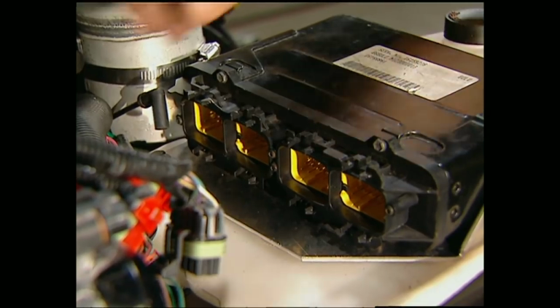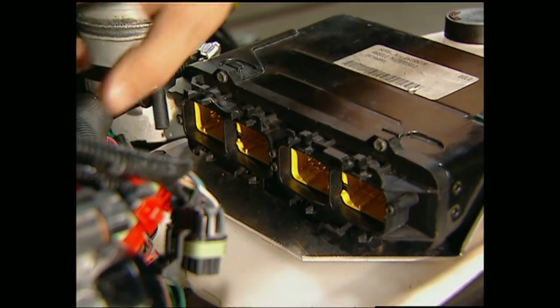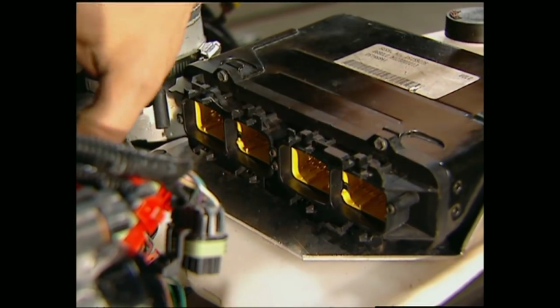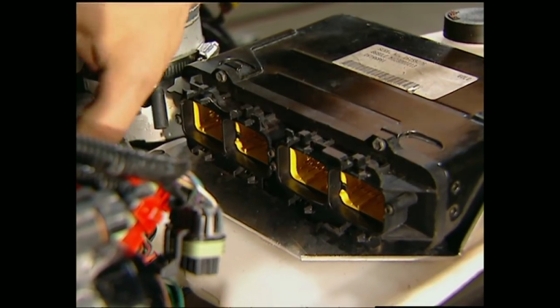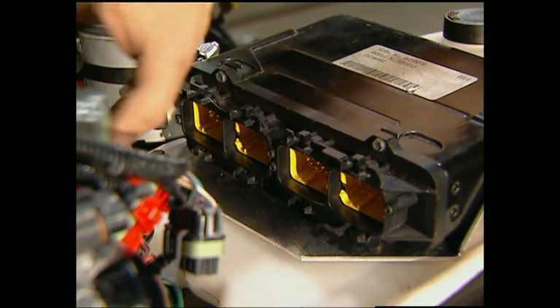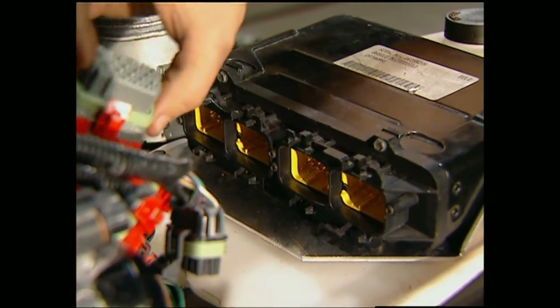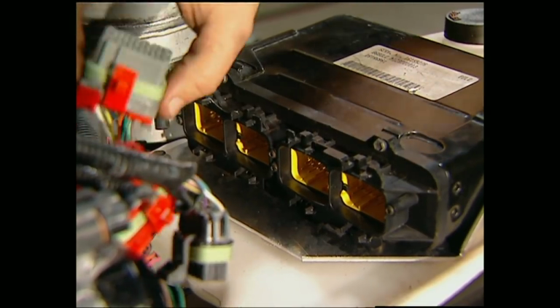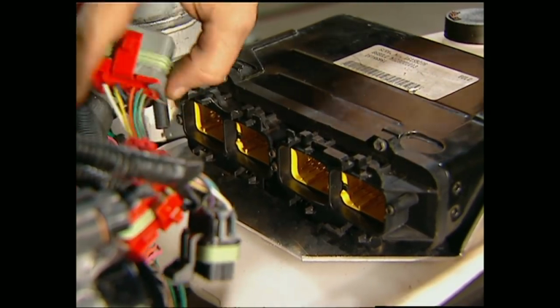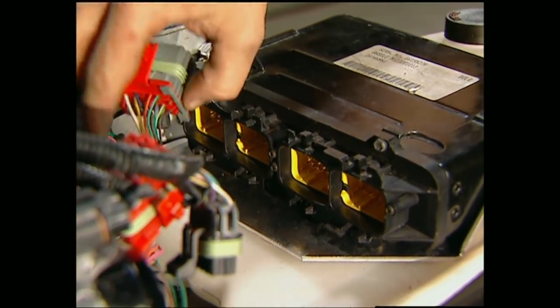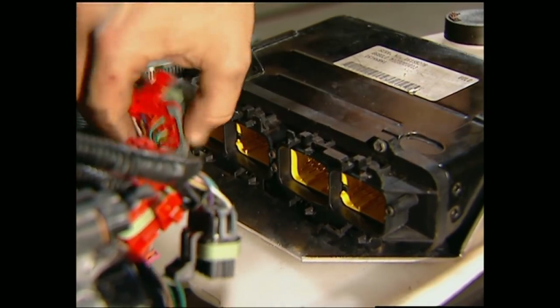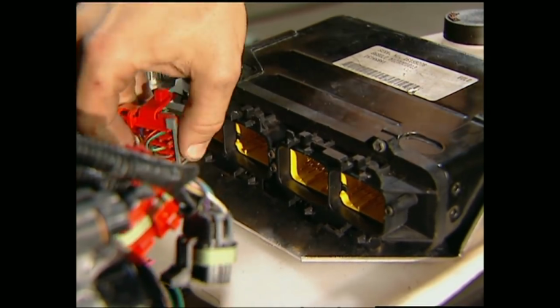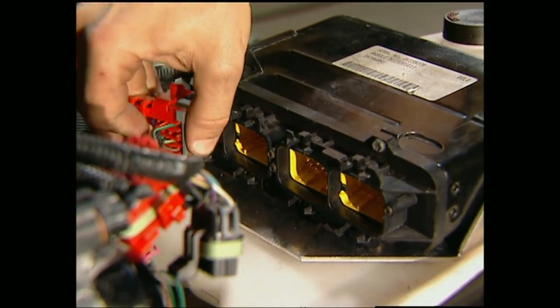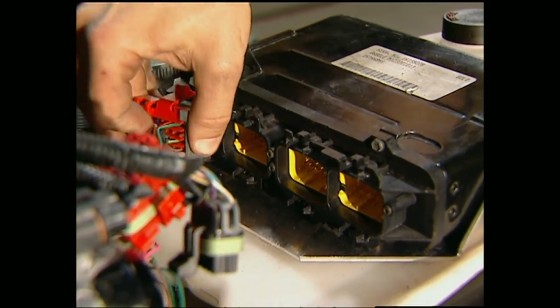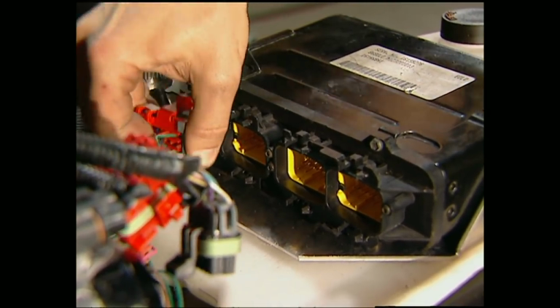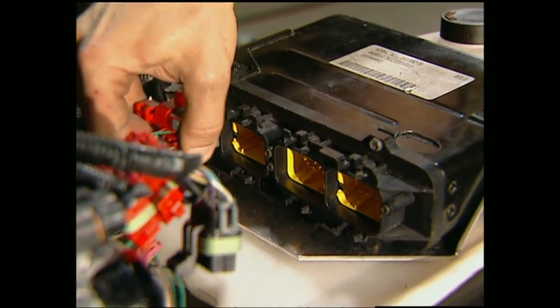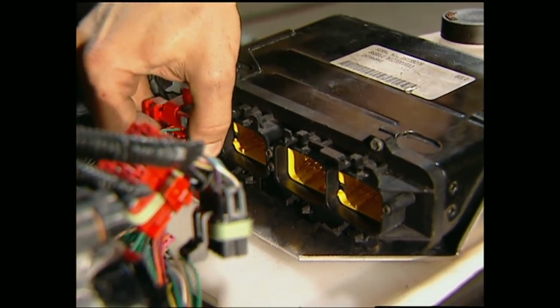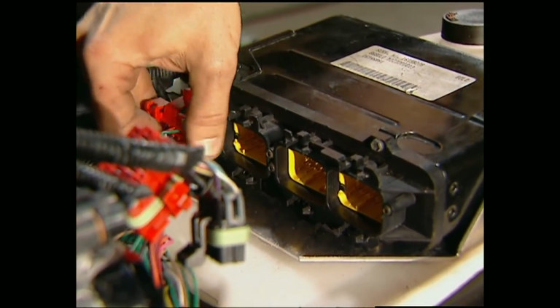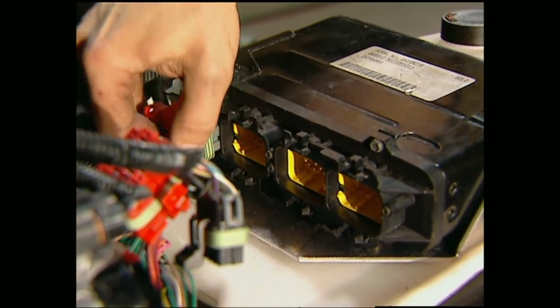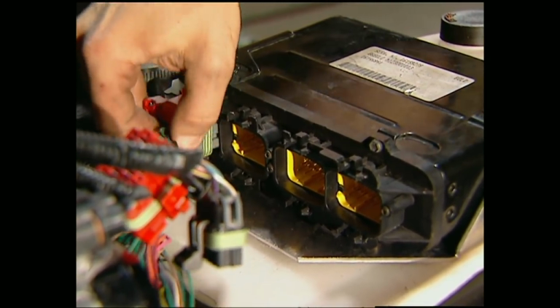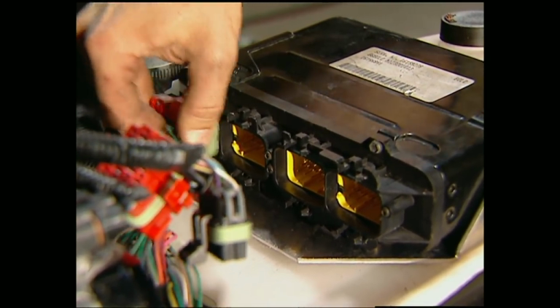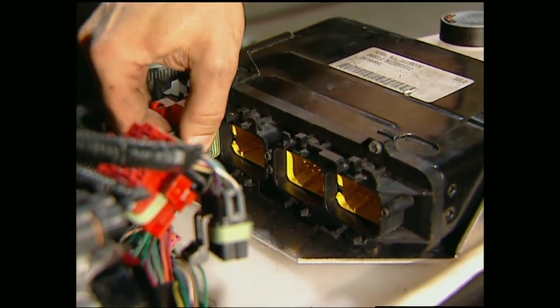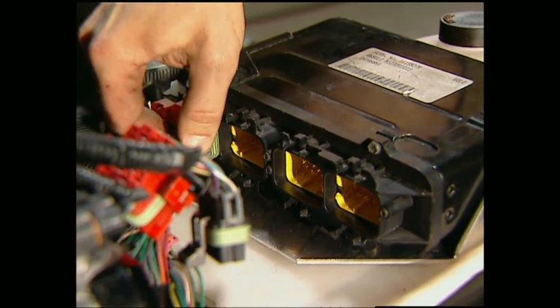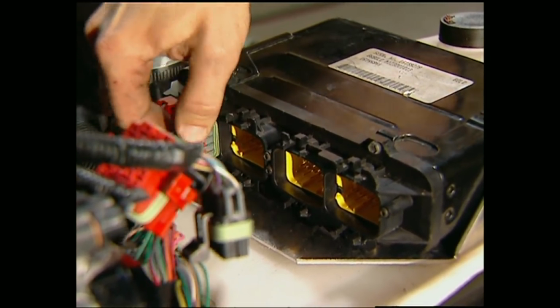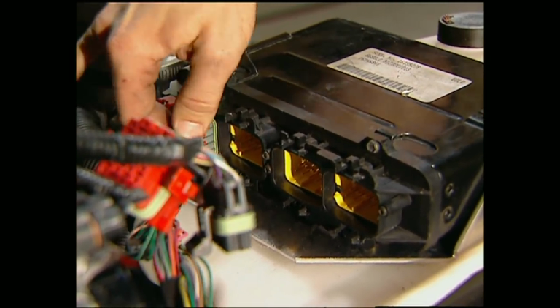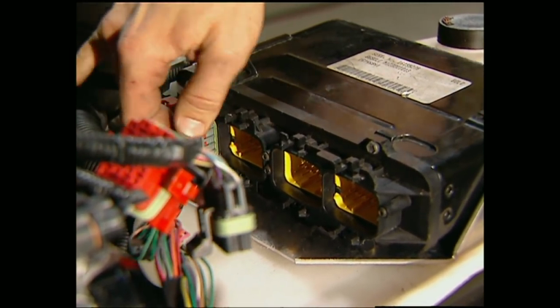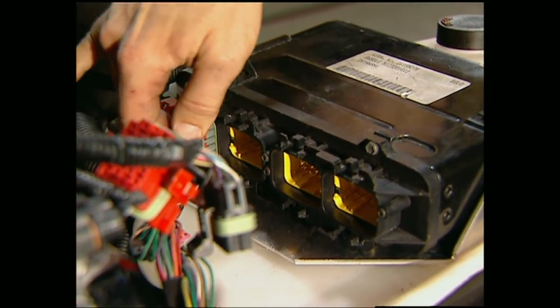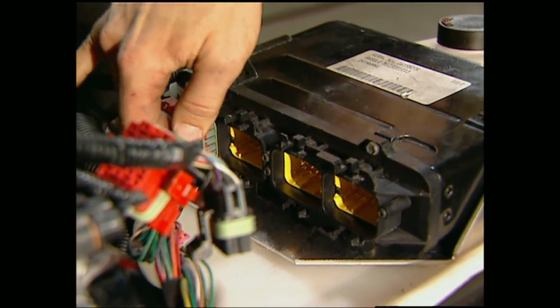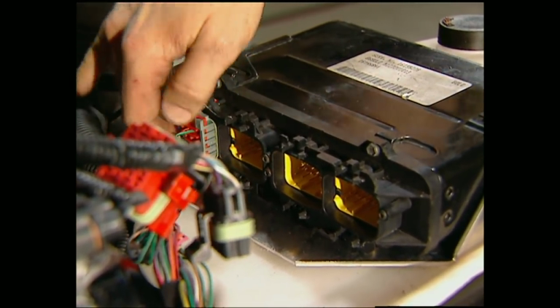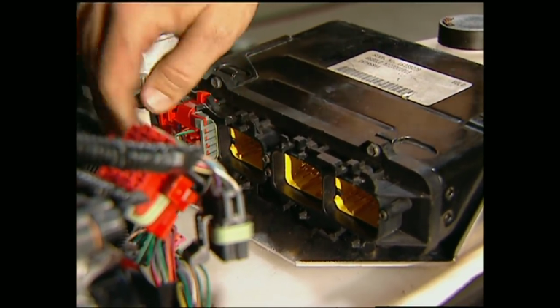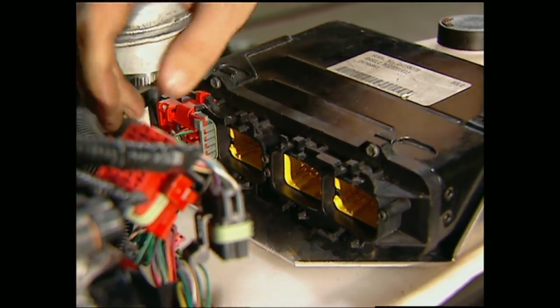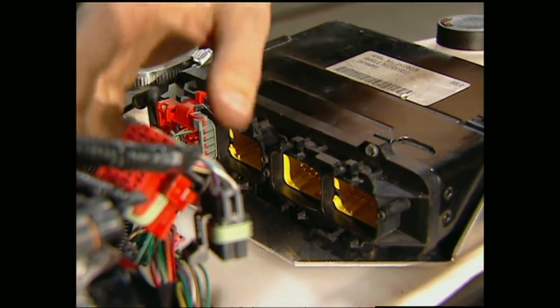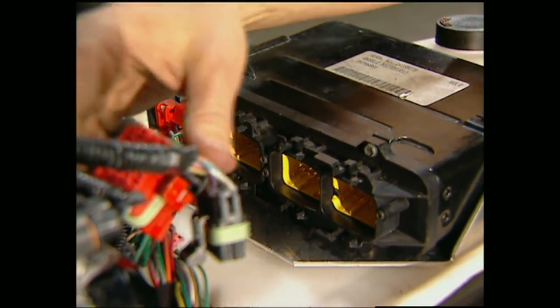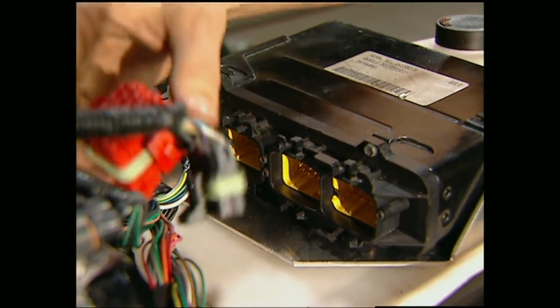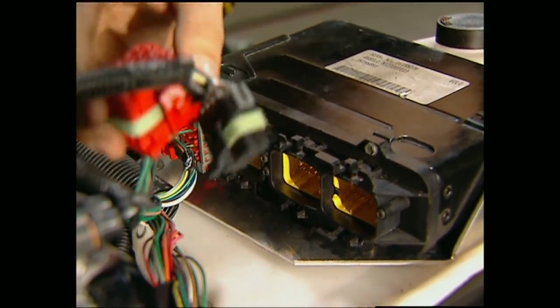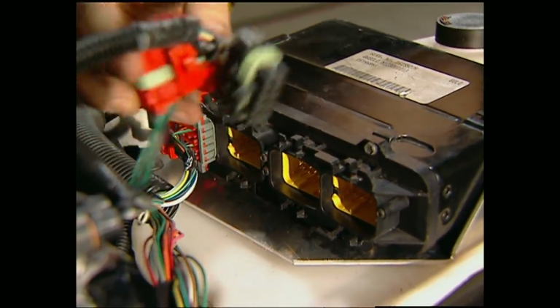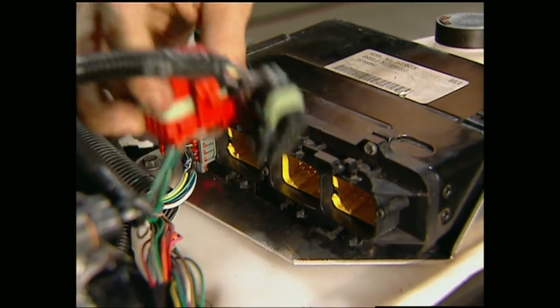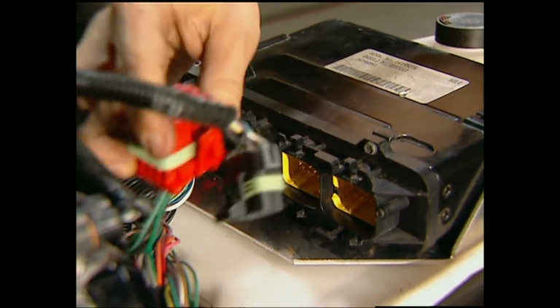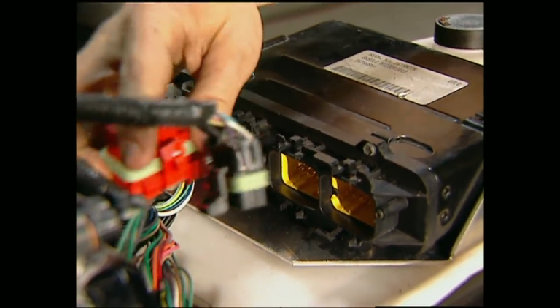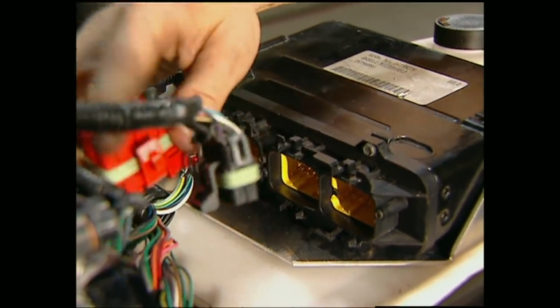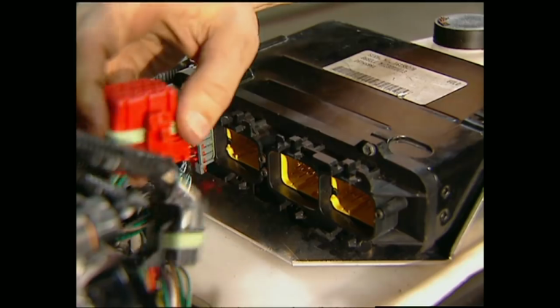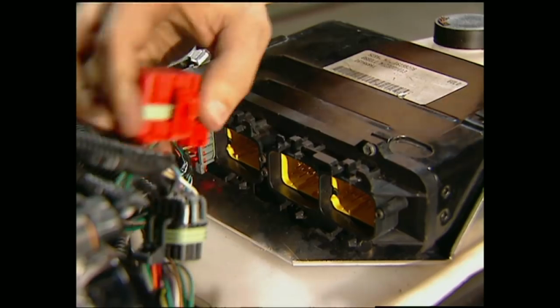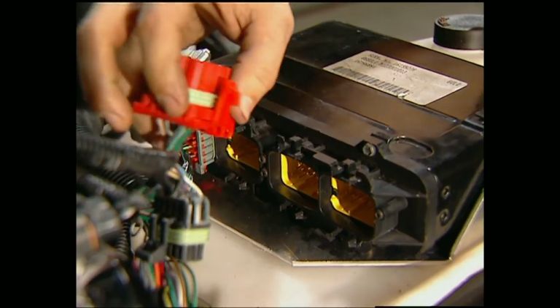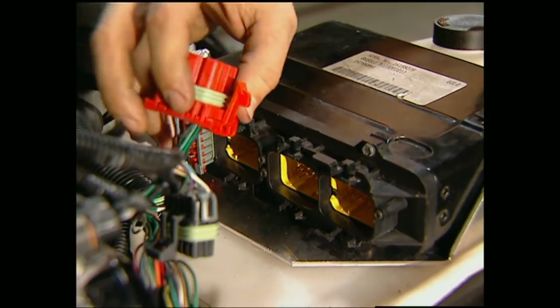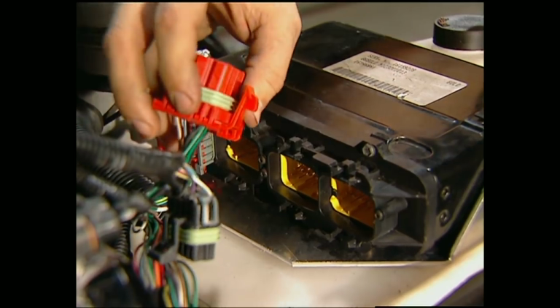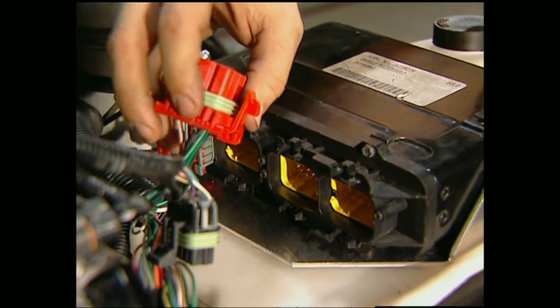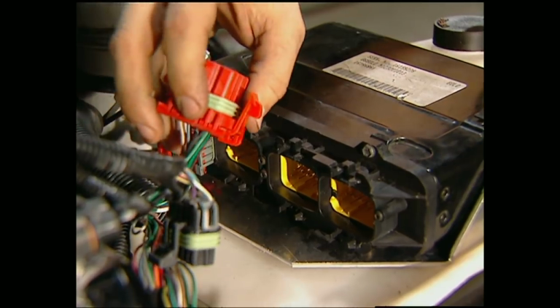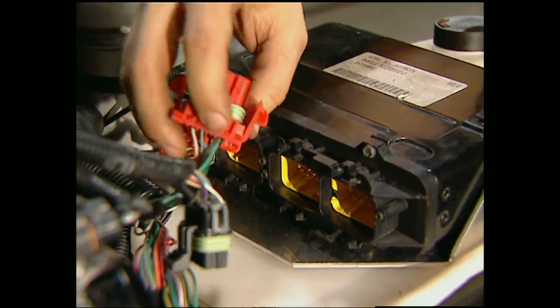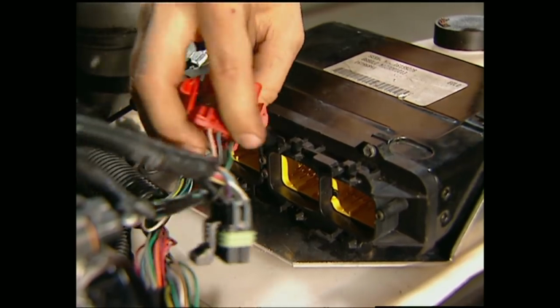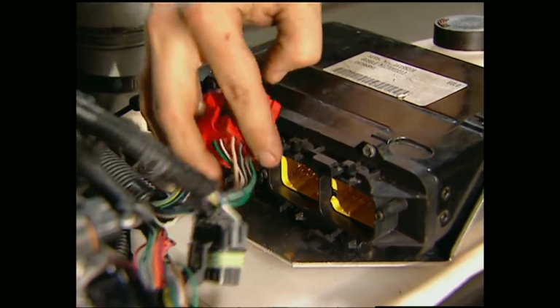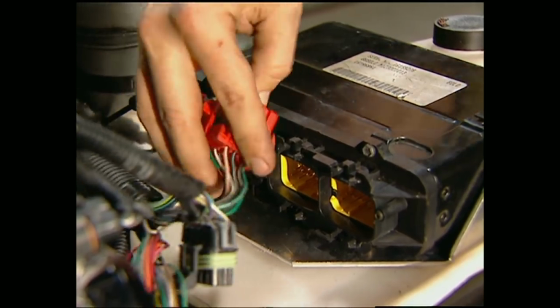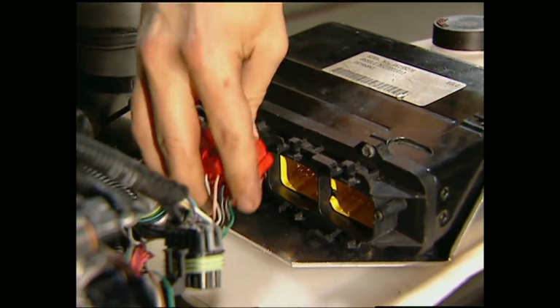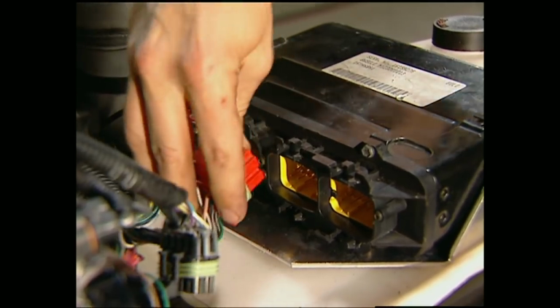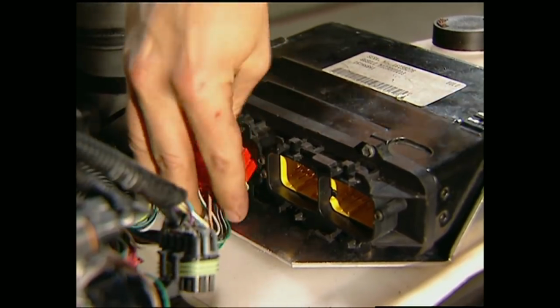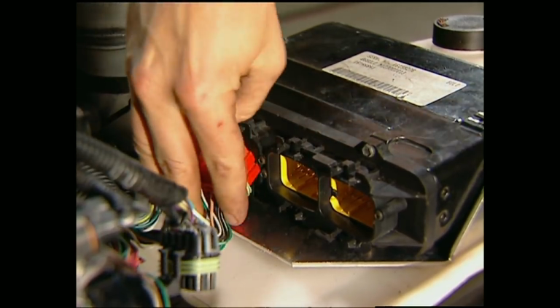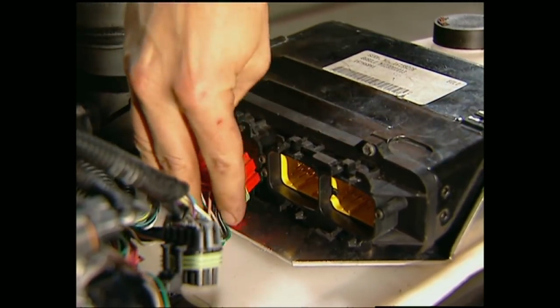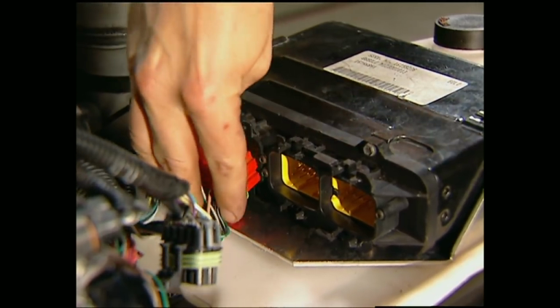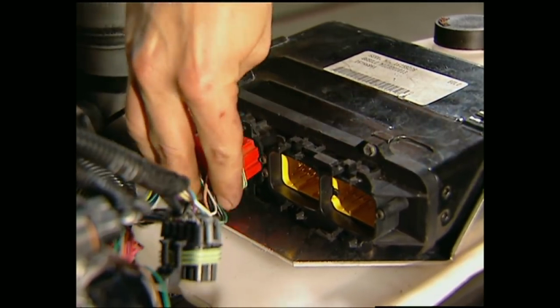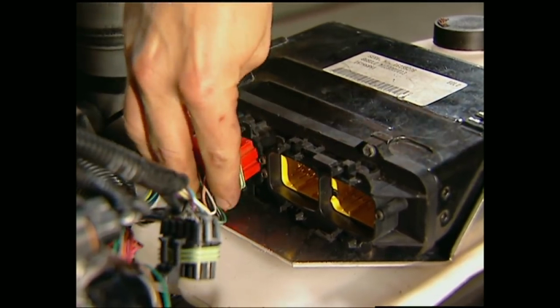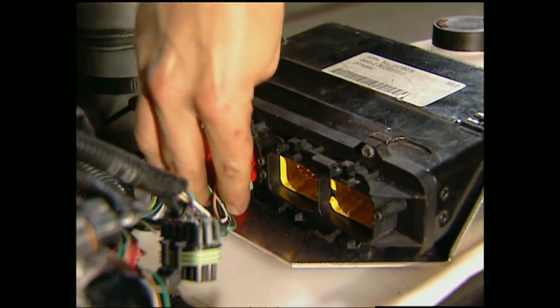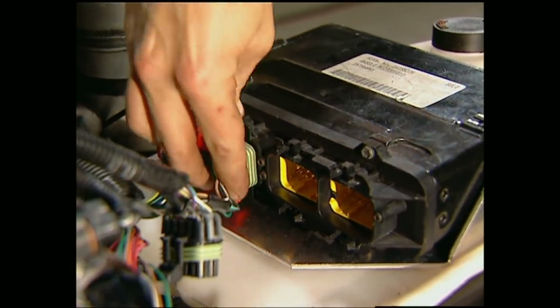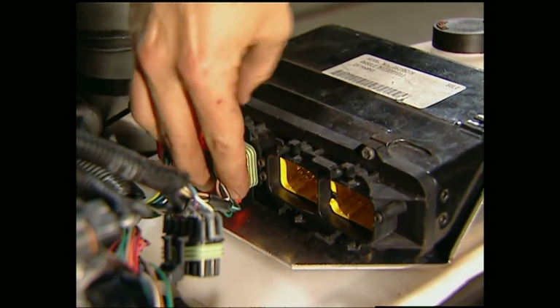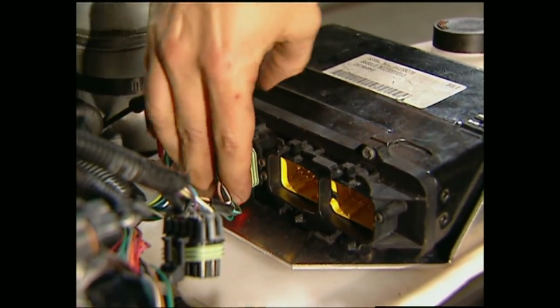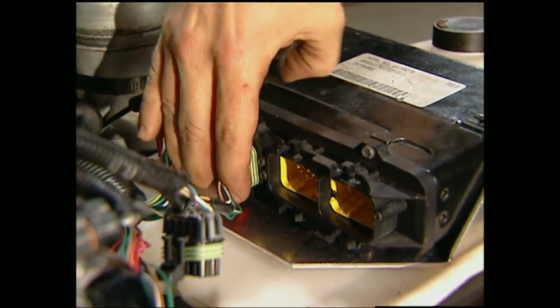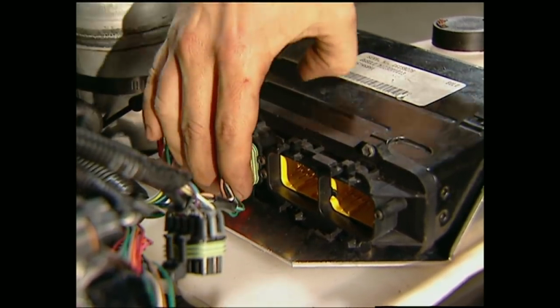Now we can make the connections to the computer. Don't get freaked out by this — there's only one way they can go in, so there's no way you can screw it up.